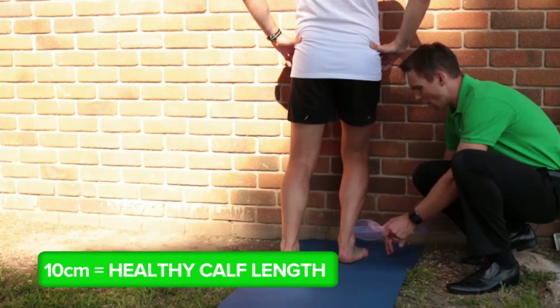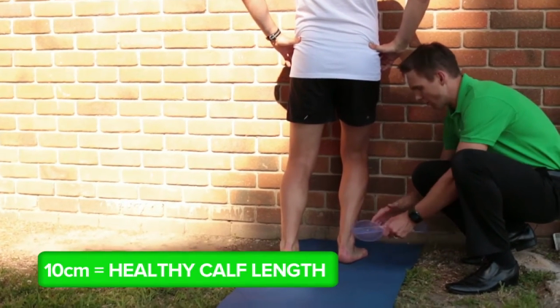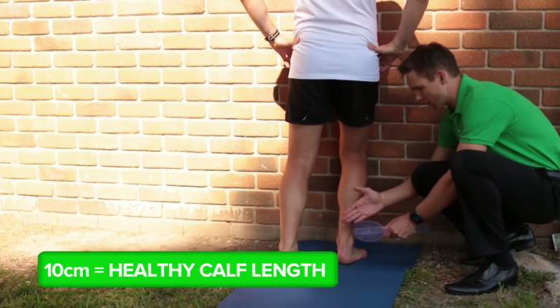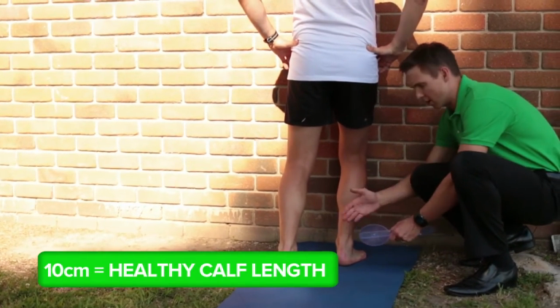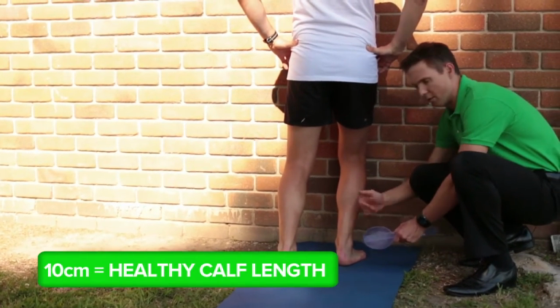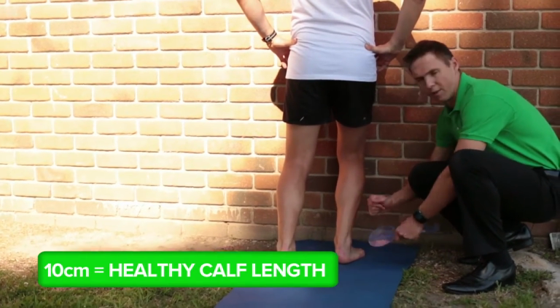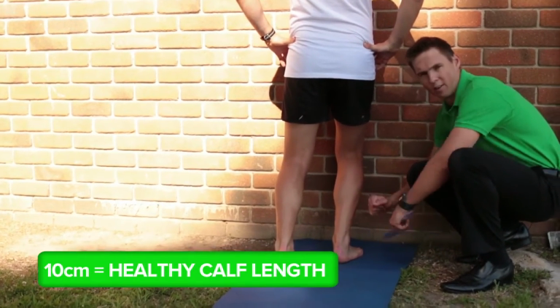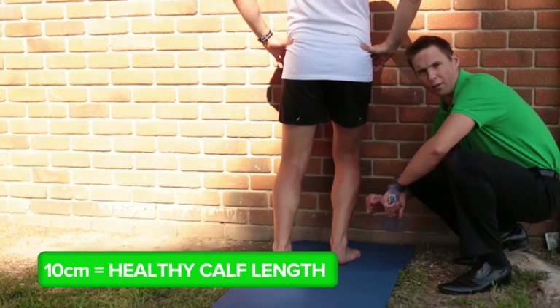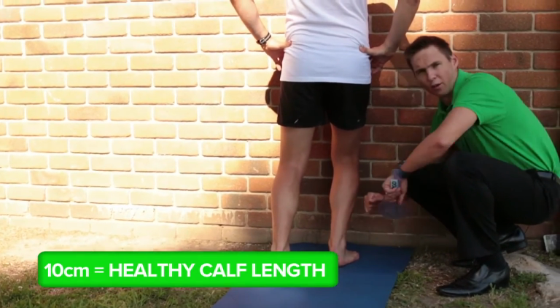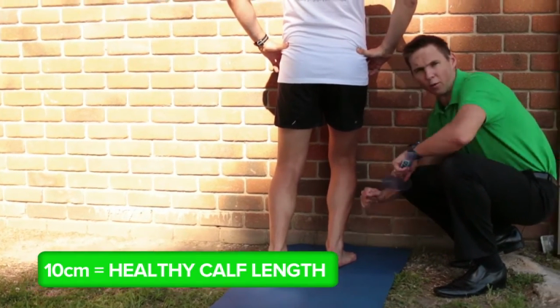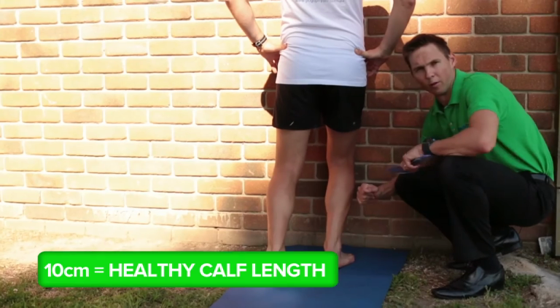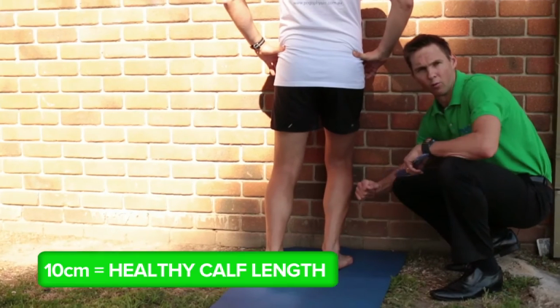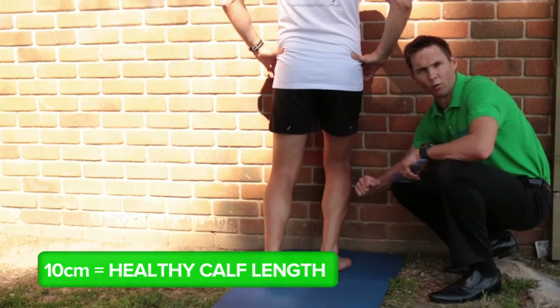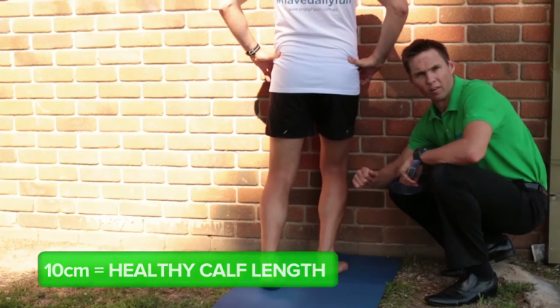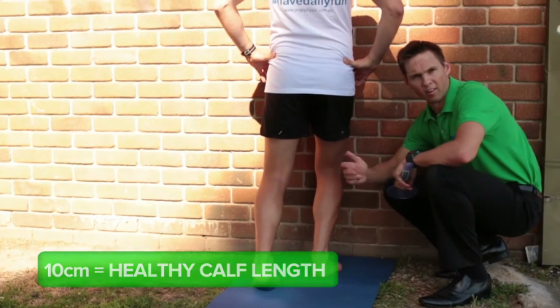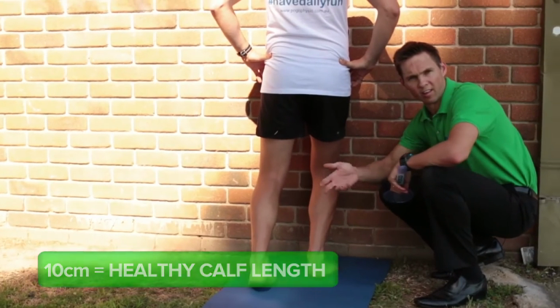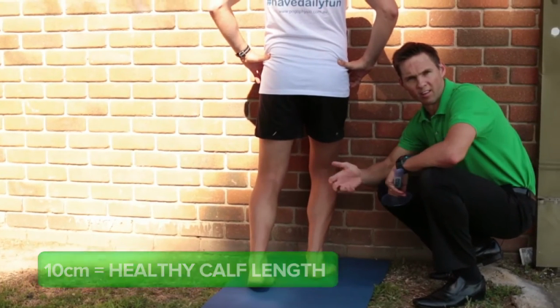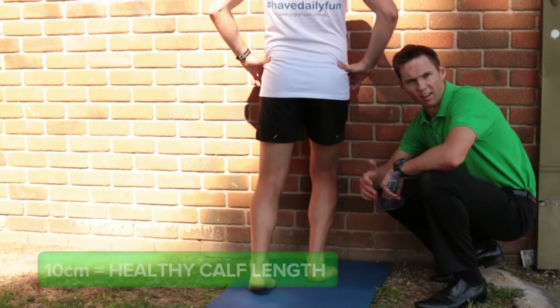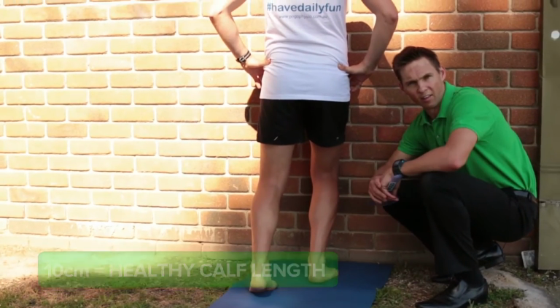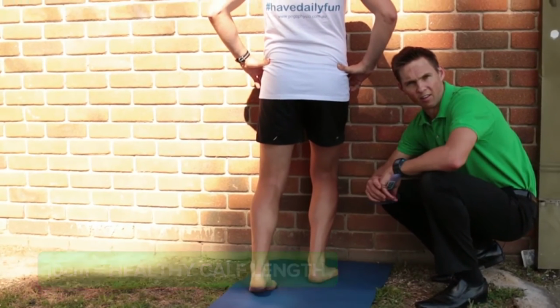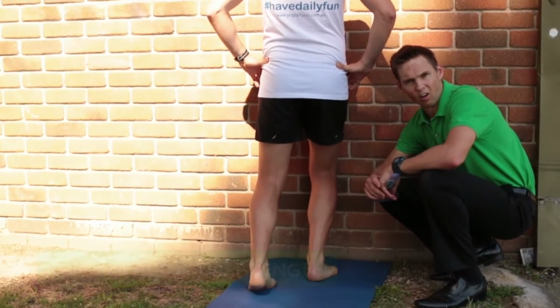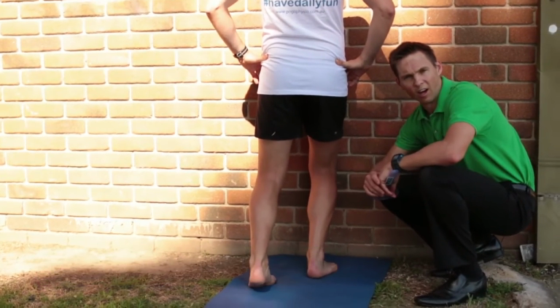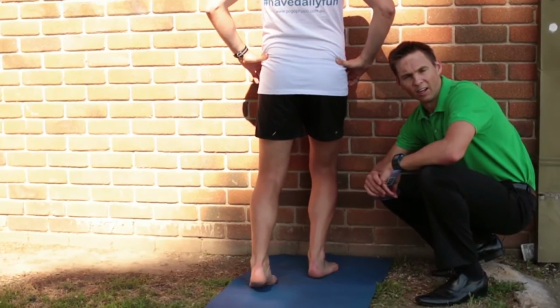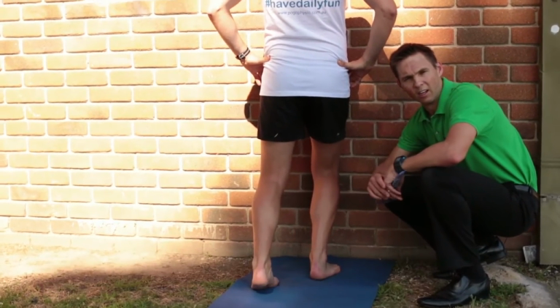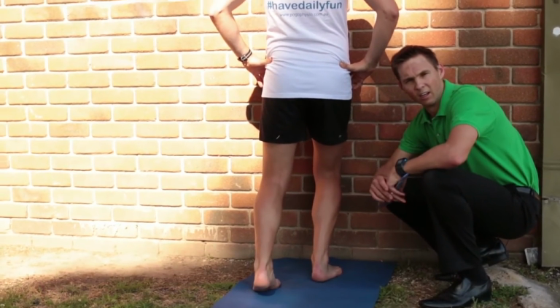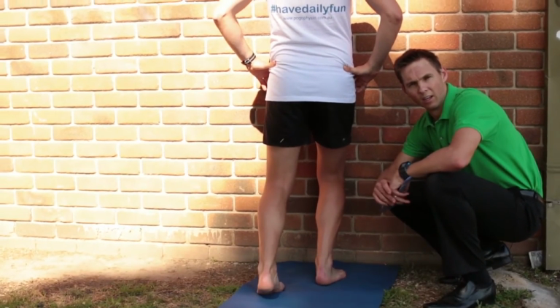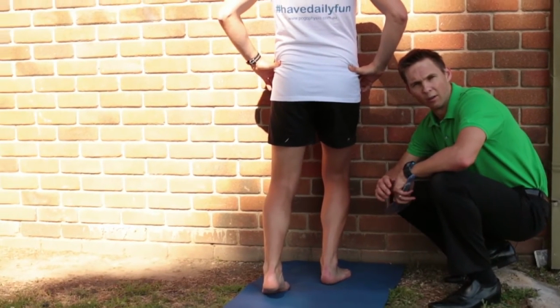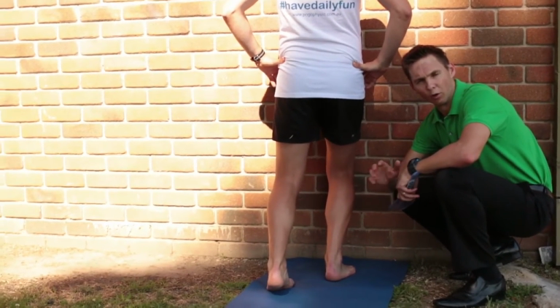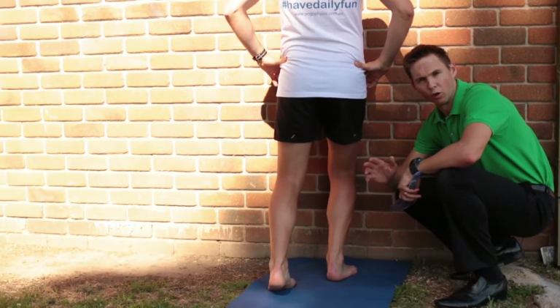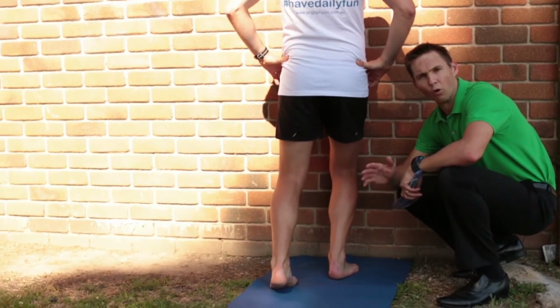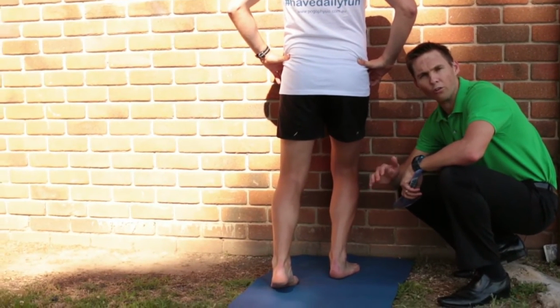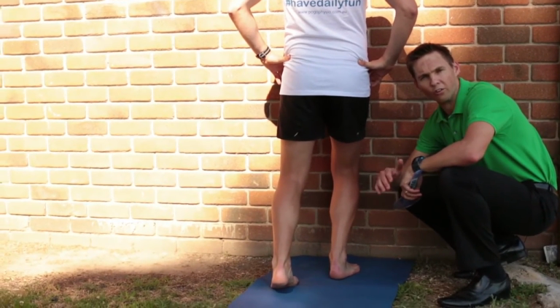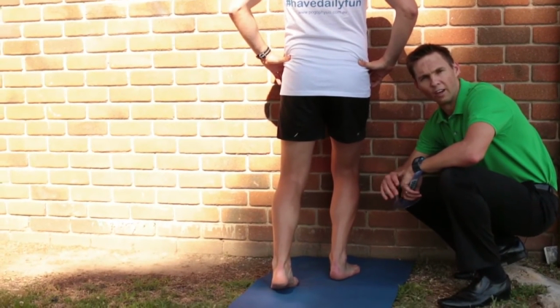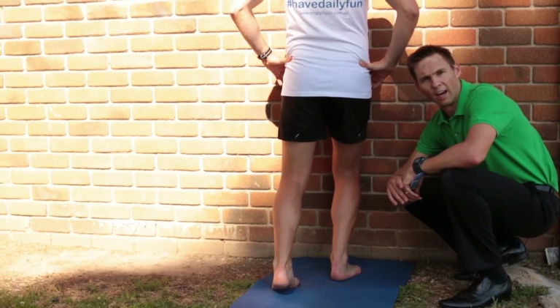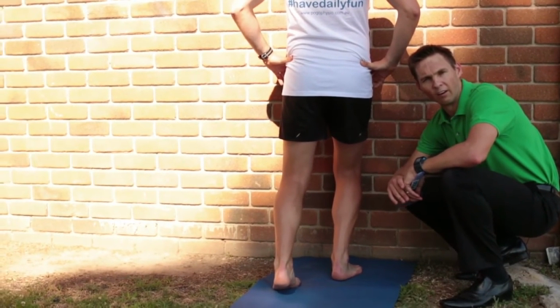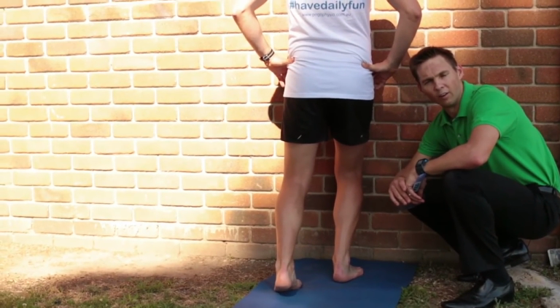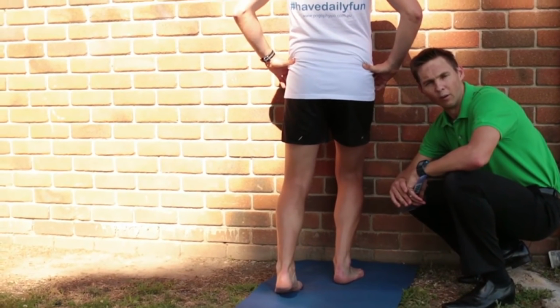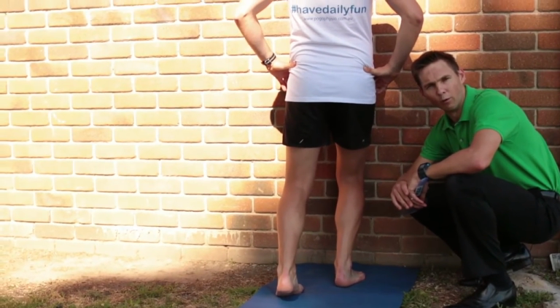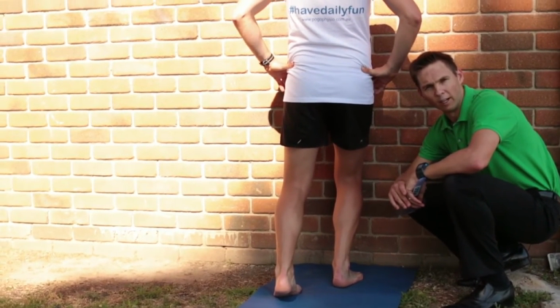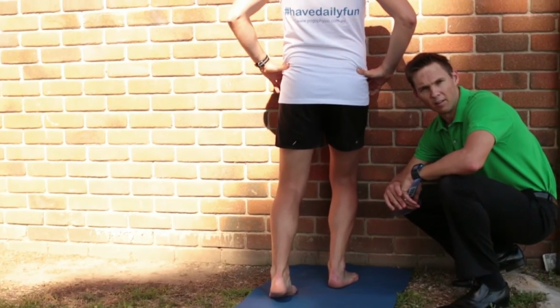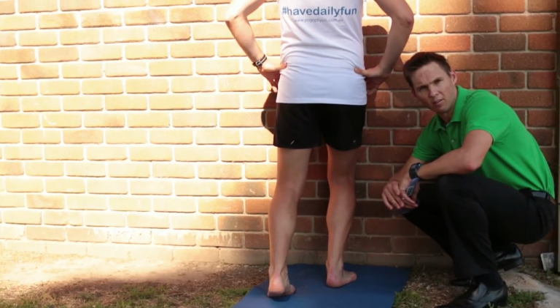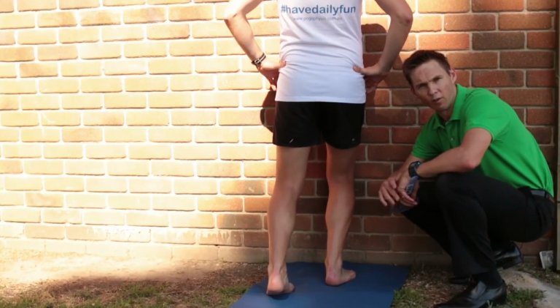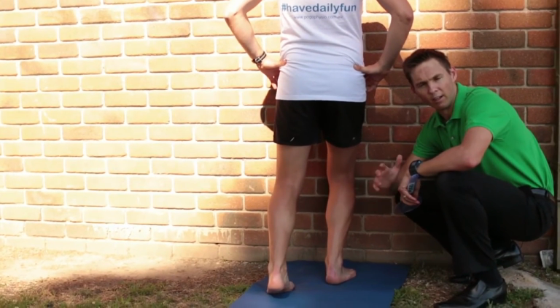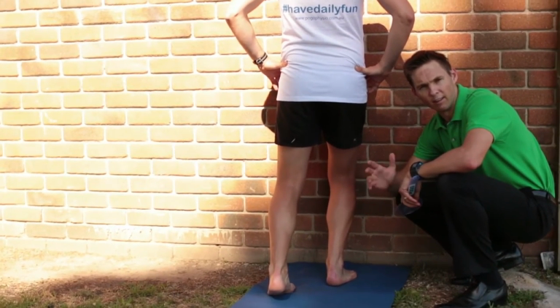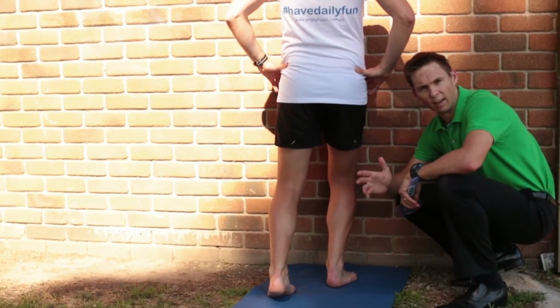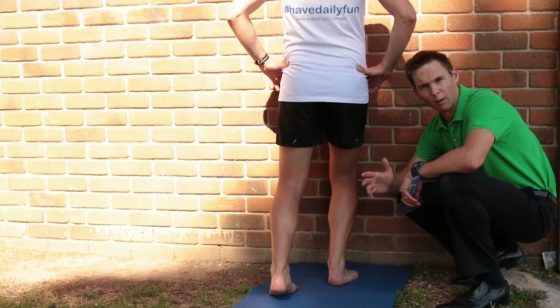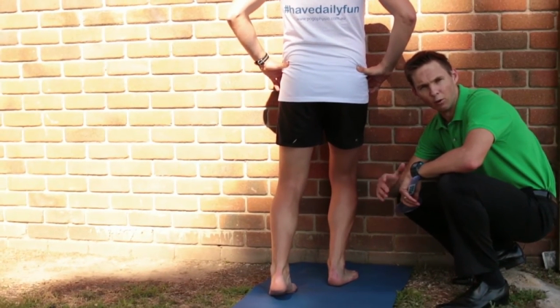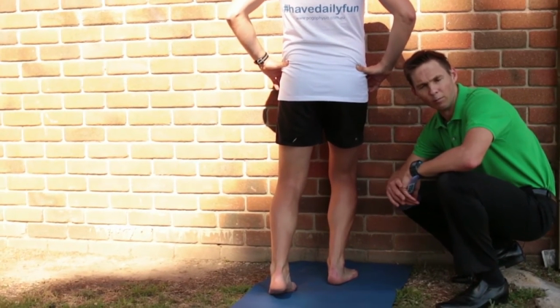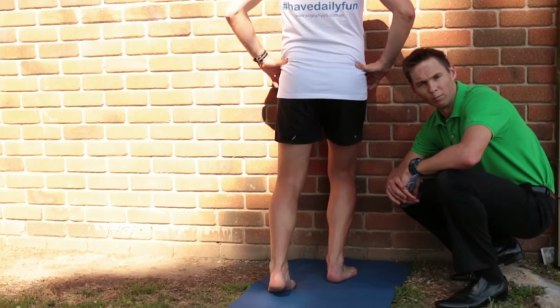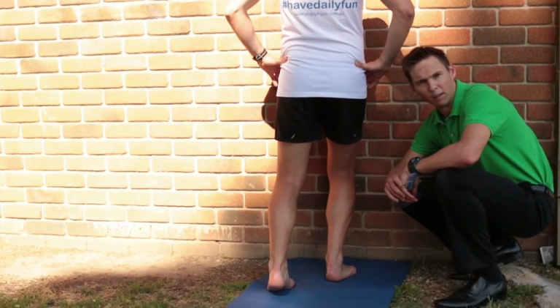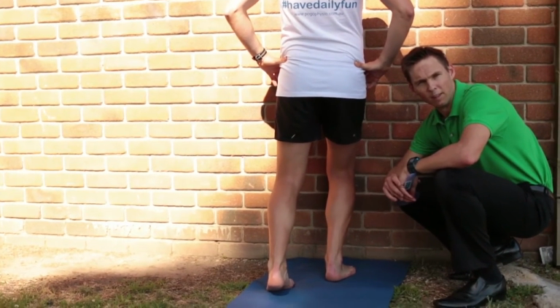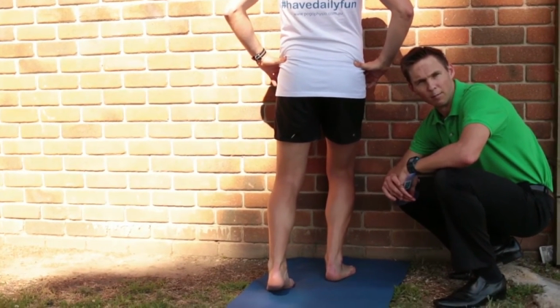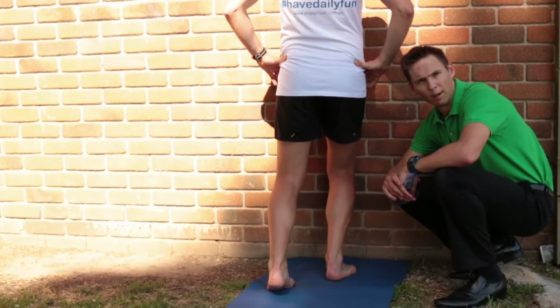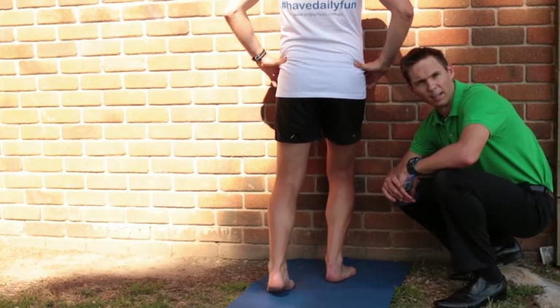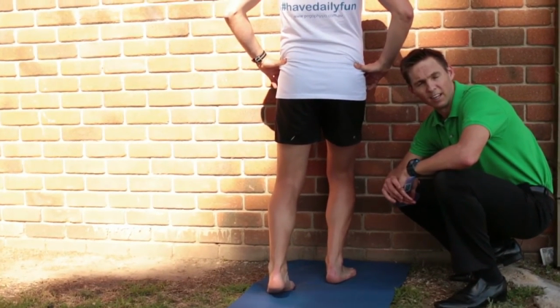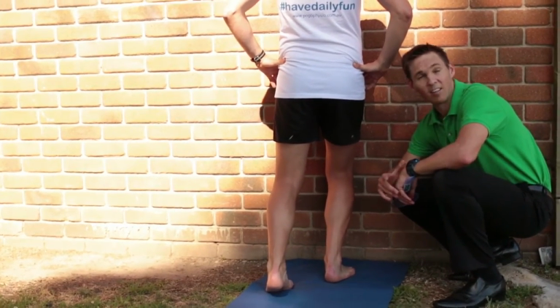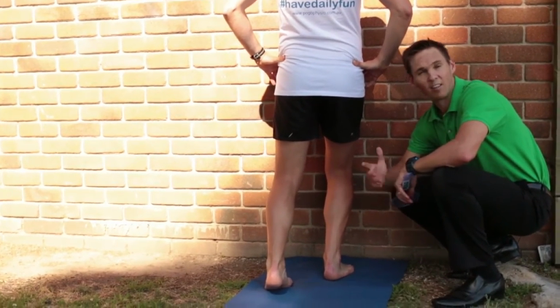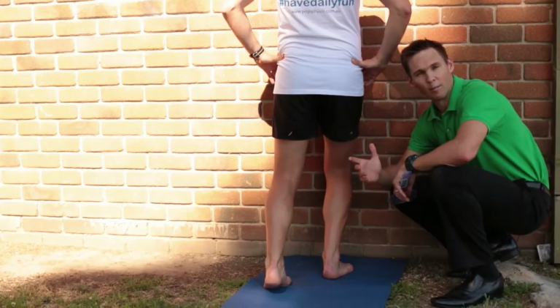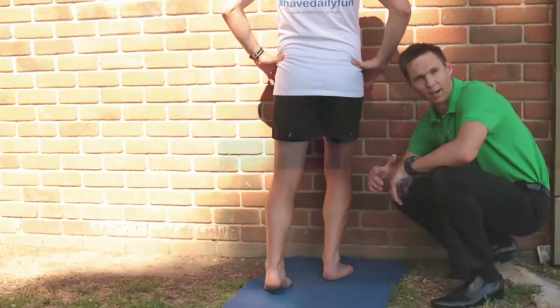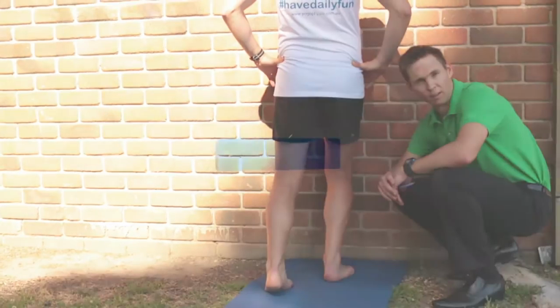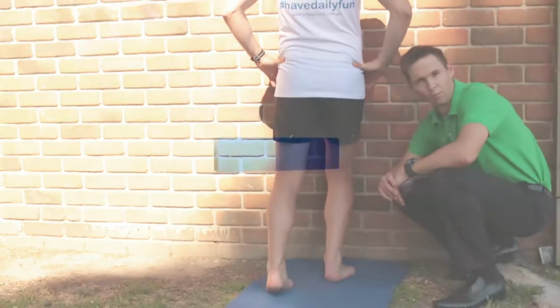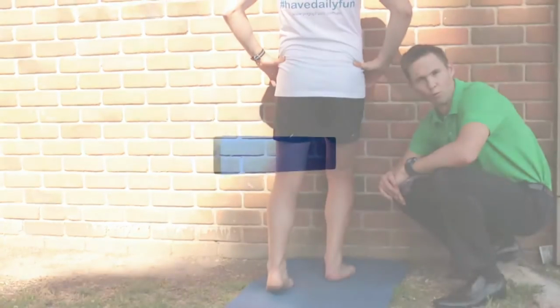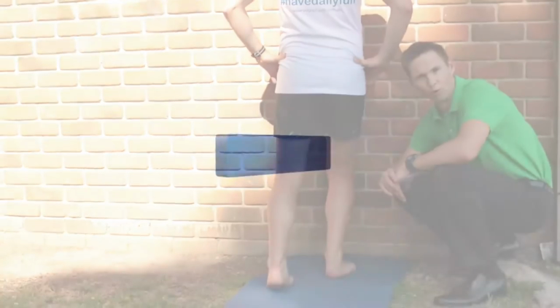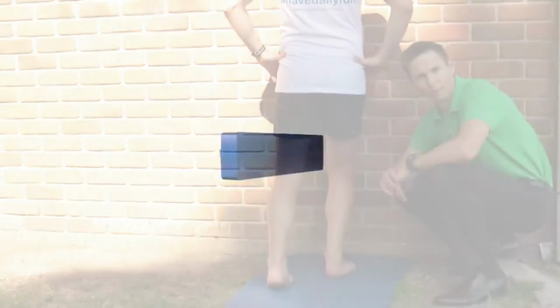A physiotherapist will assess both sides and record your data in the running screening table in the appendix at the back of the book.